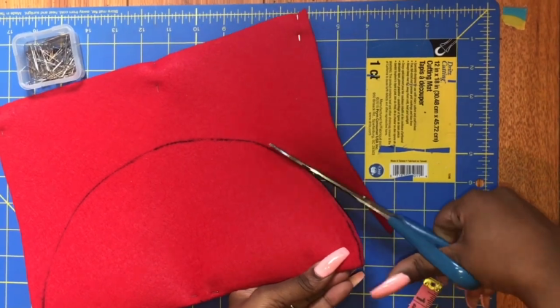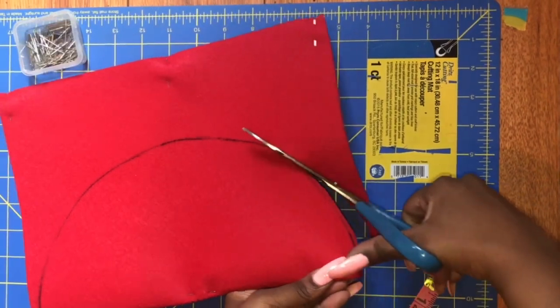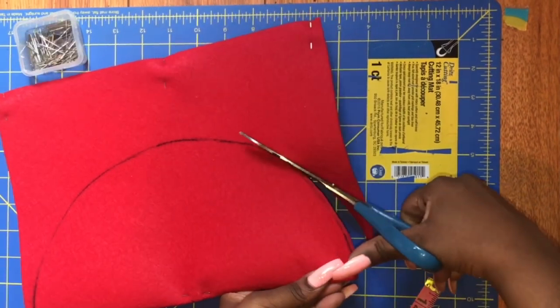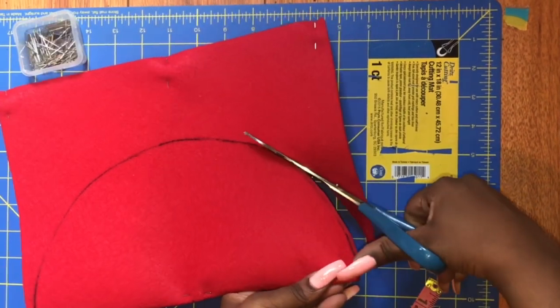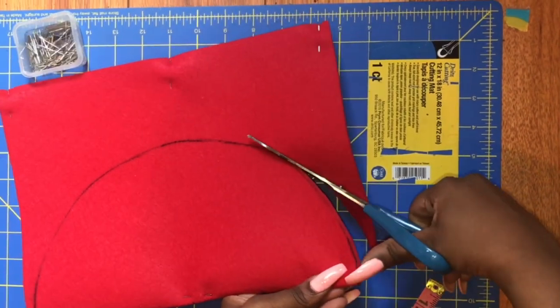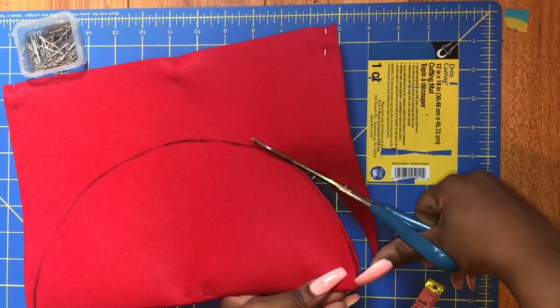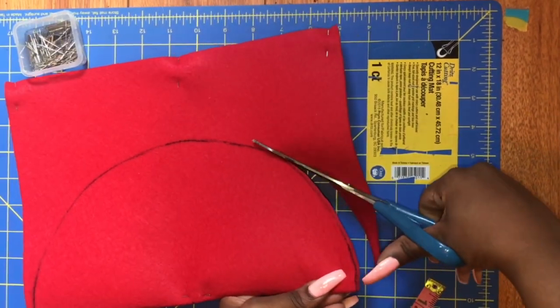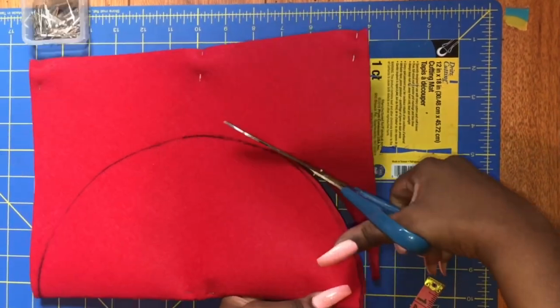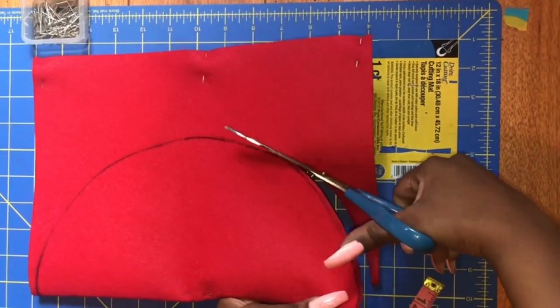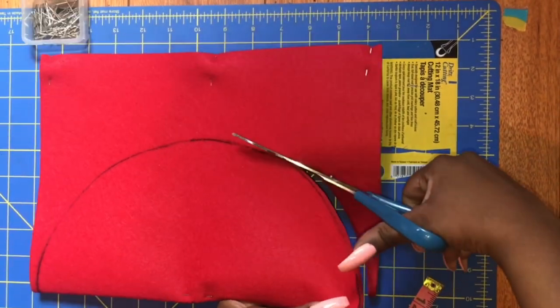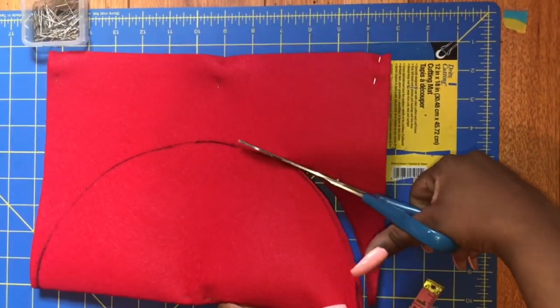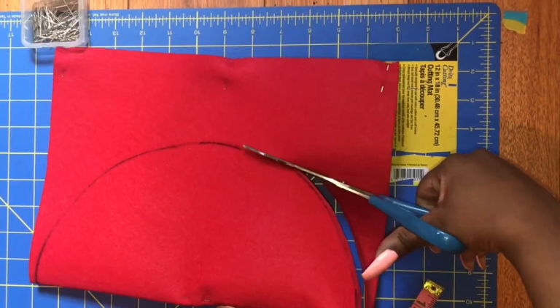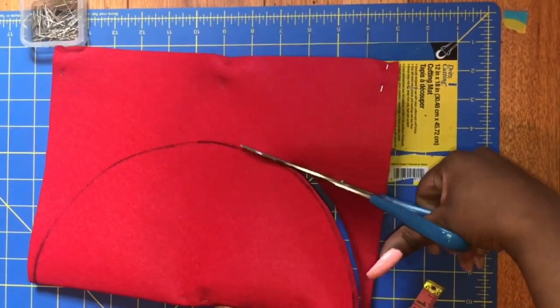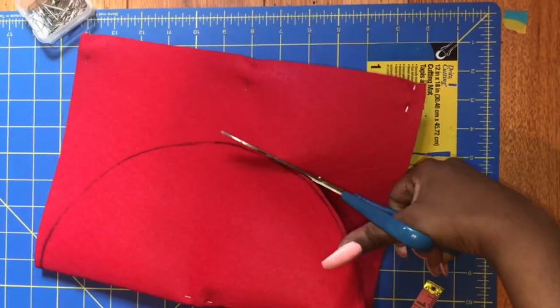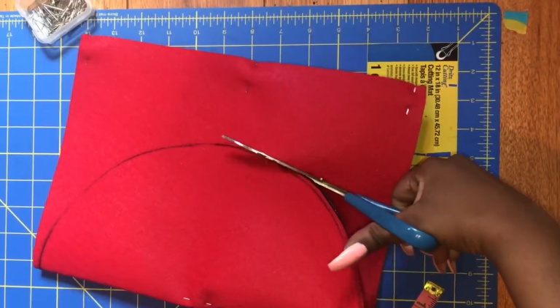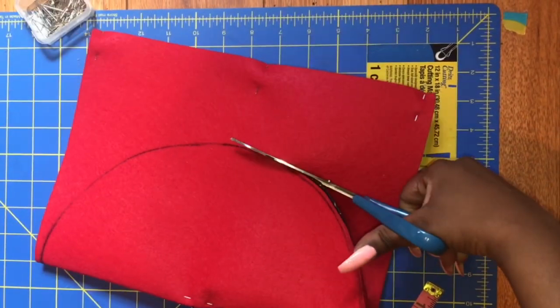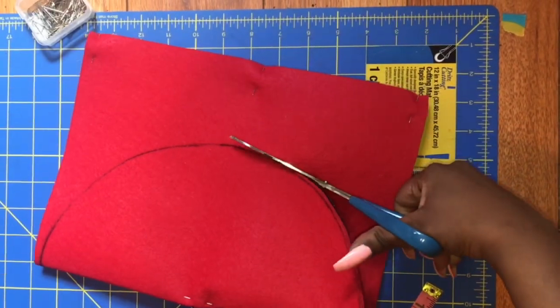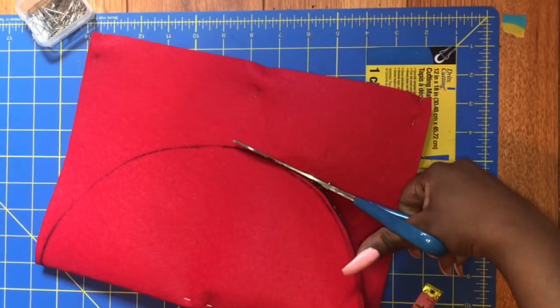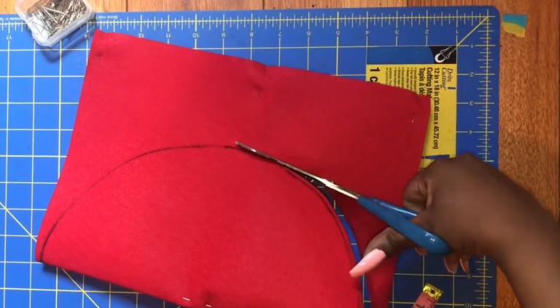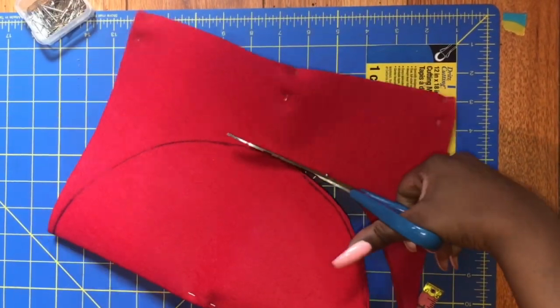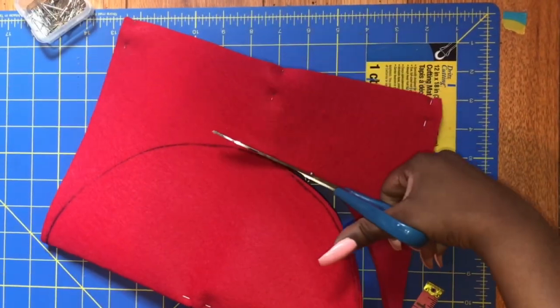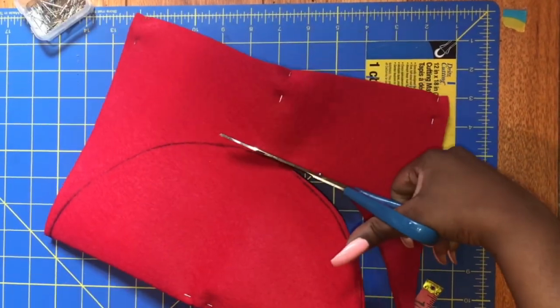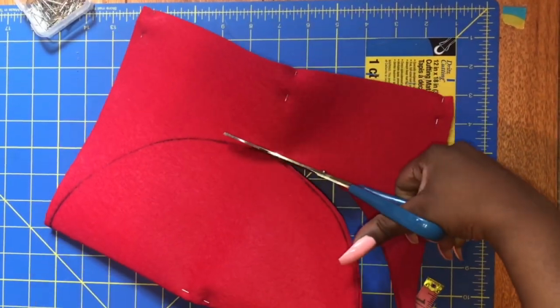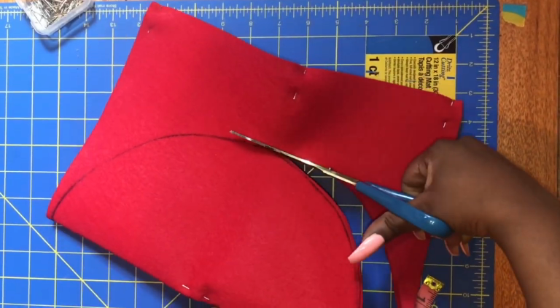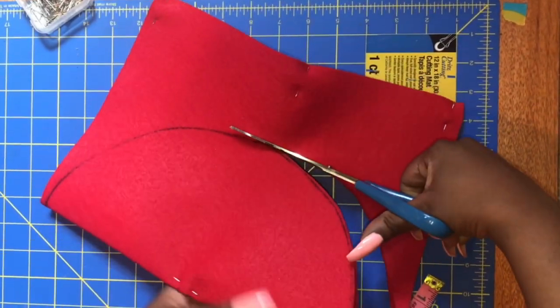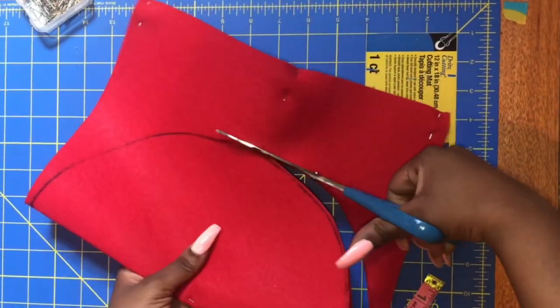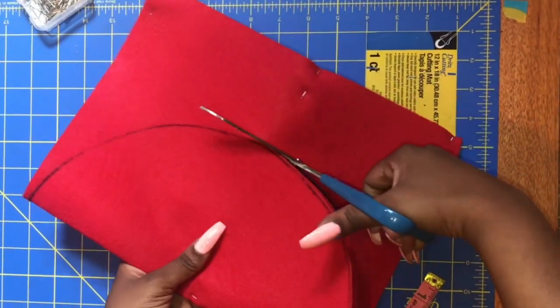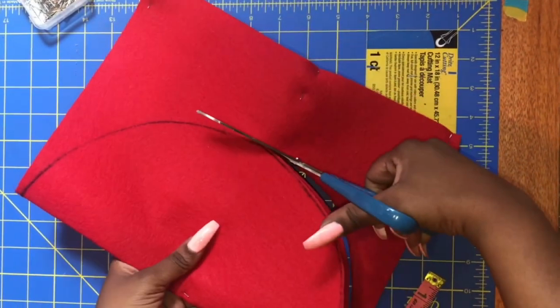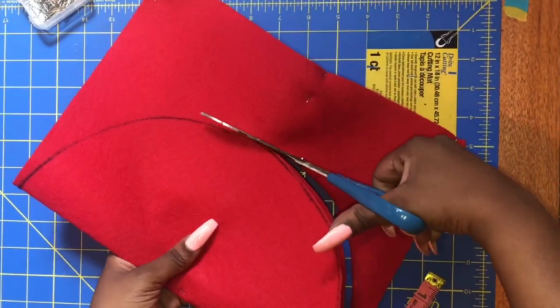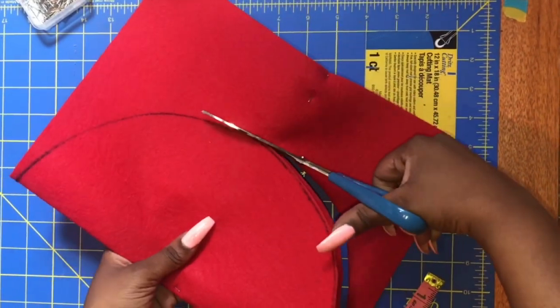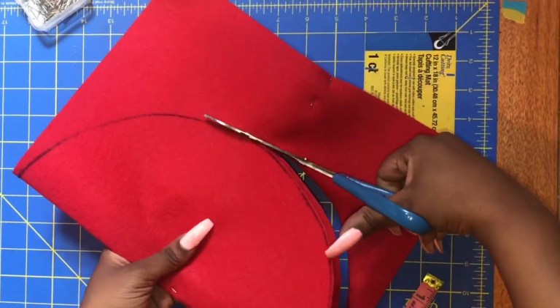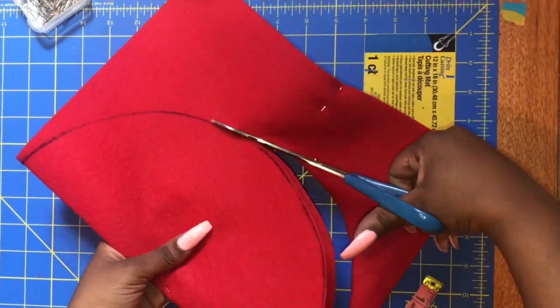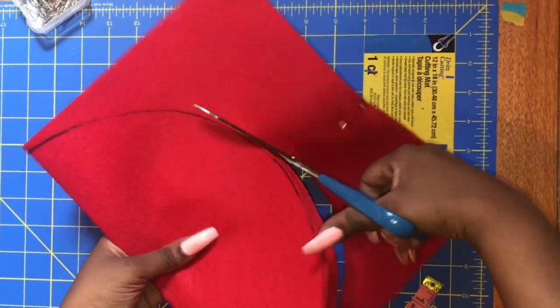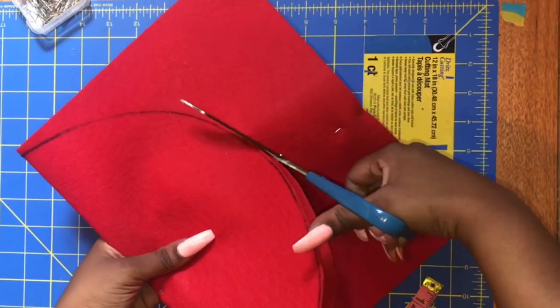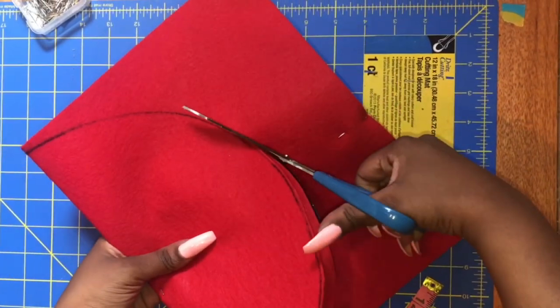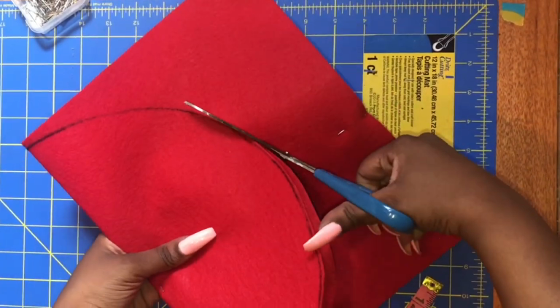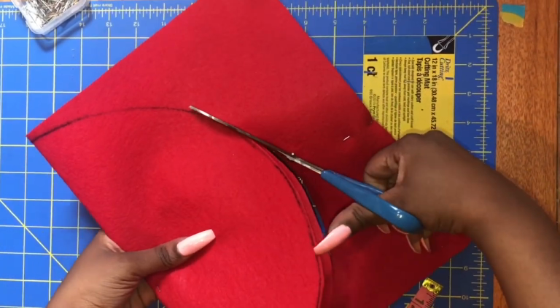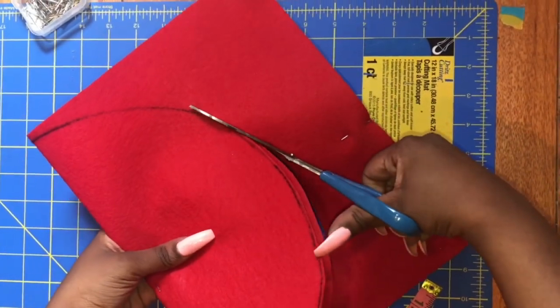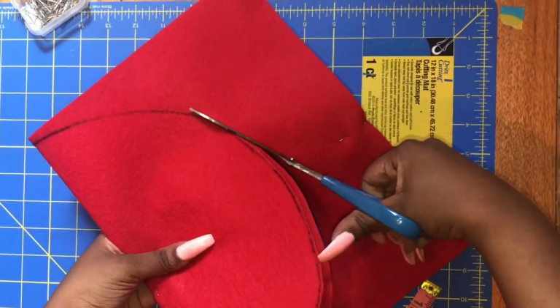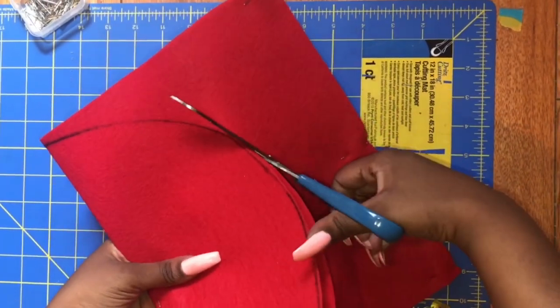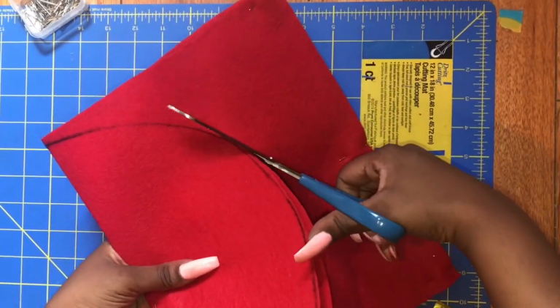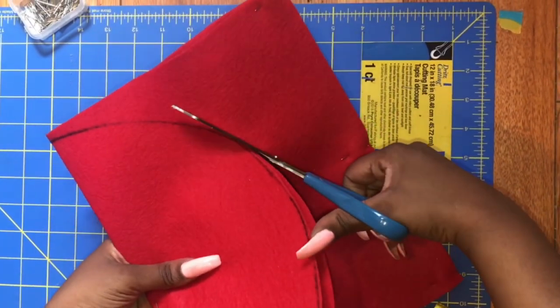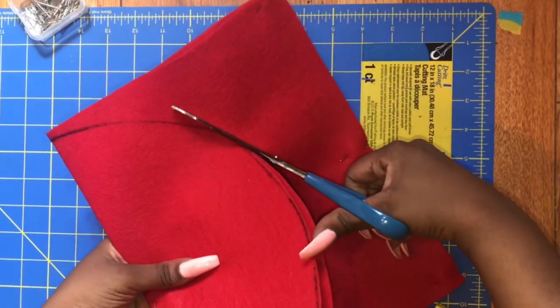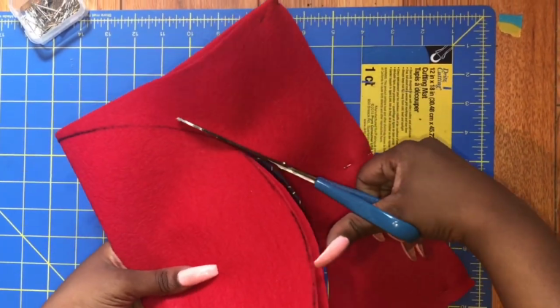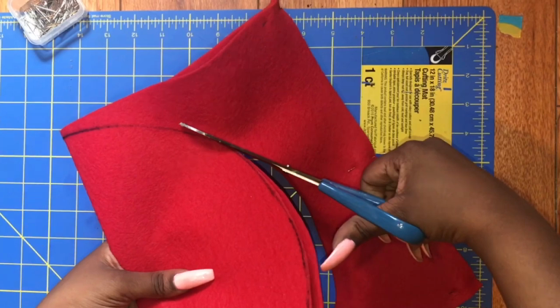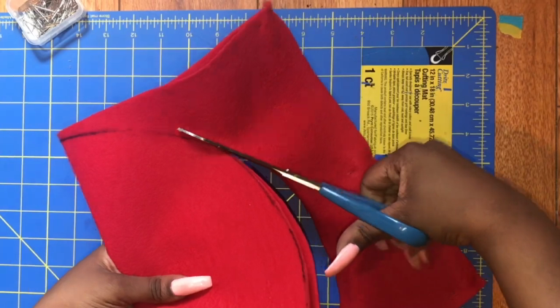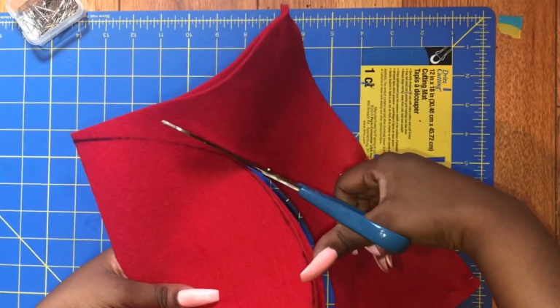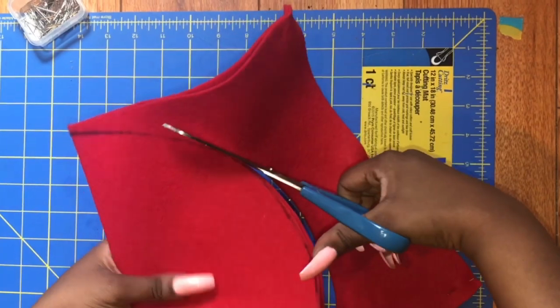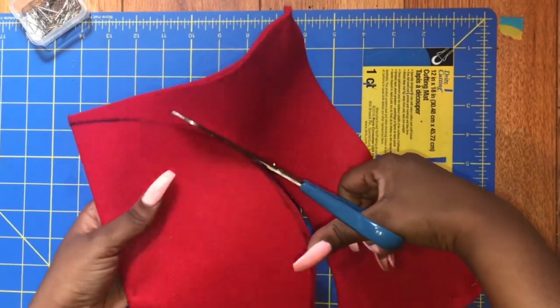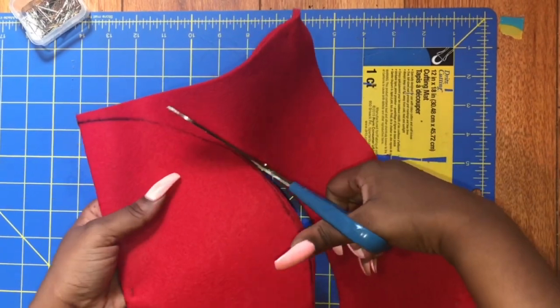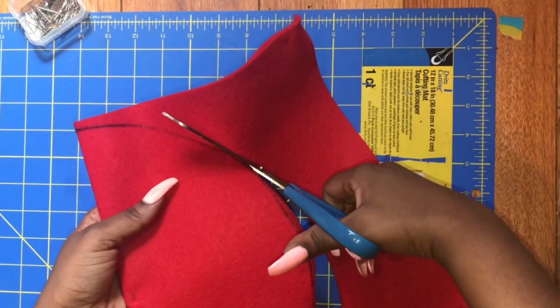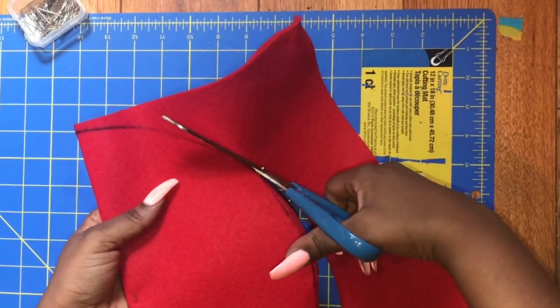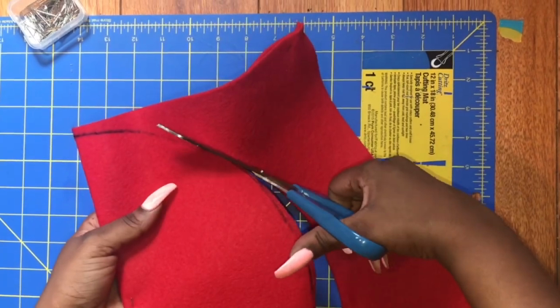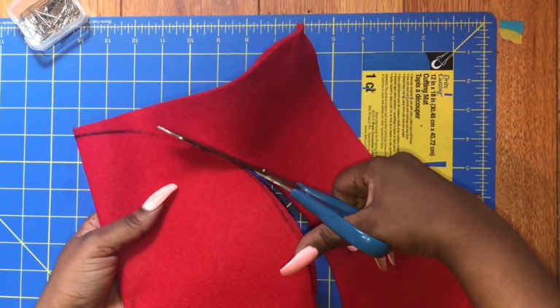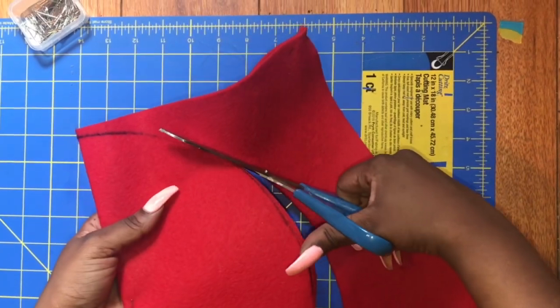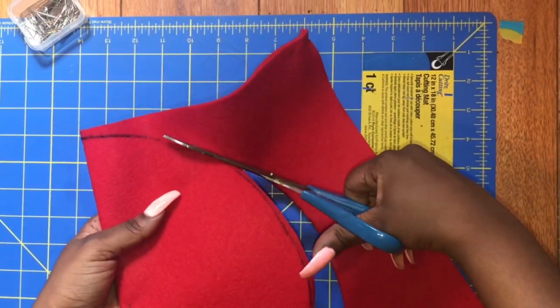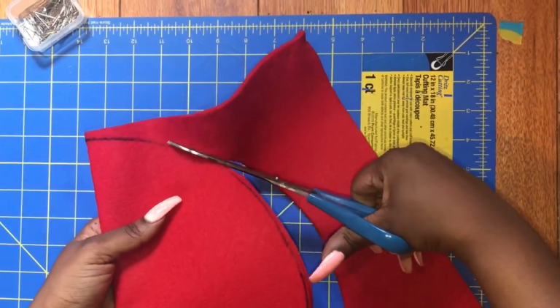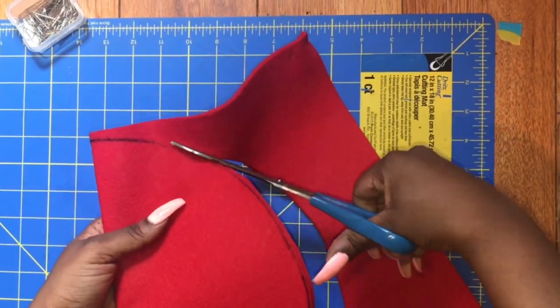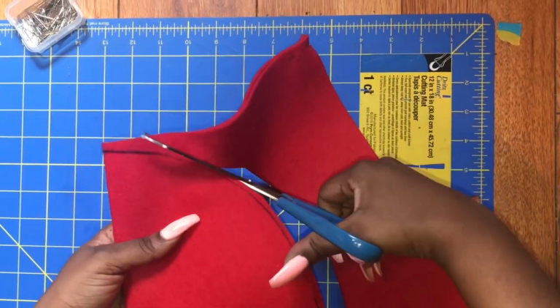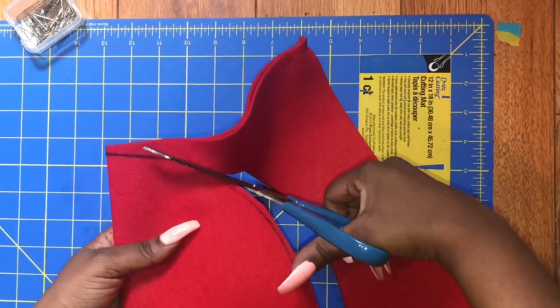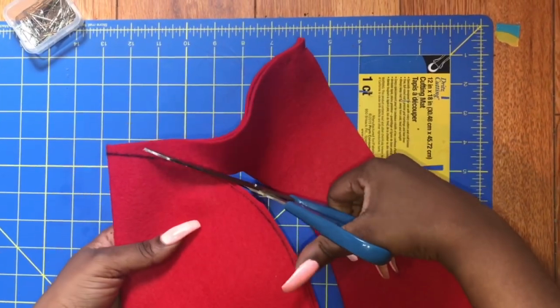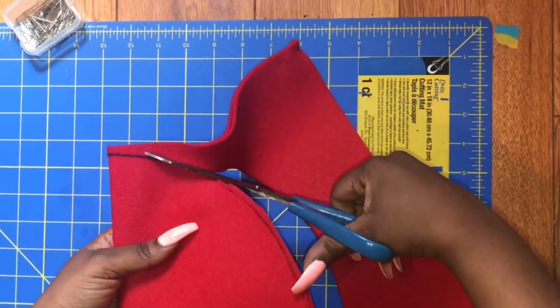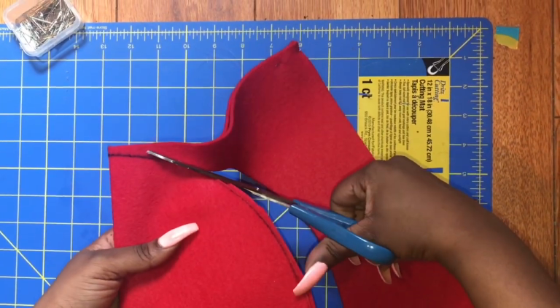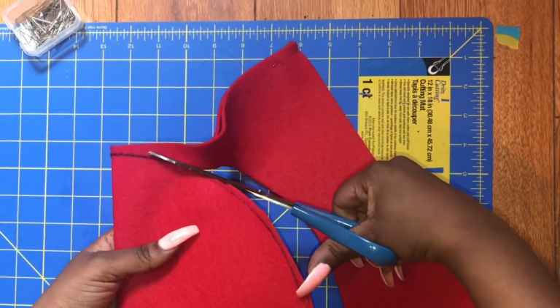The circle, nor the cut, has to be super precise because after you sew it, it's going to get cut again.